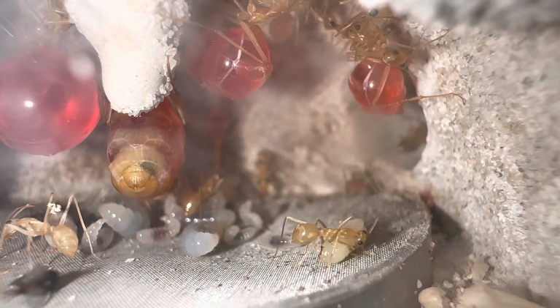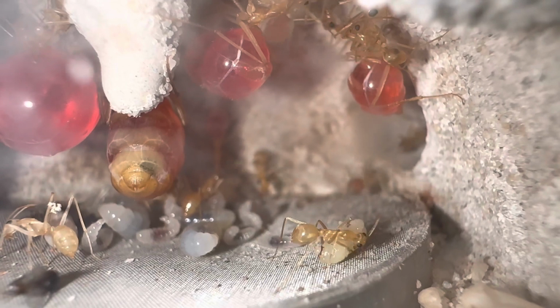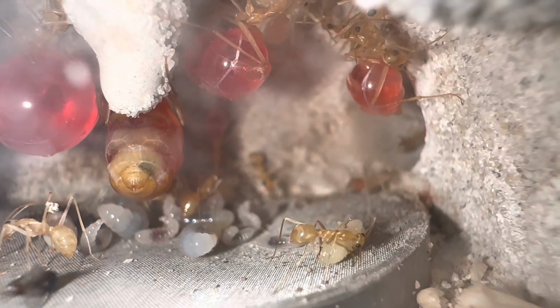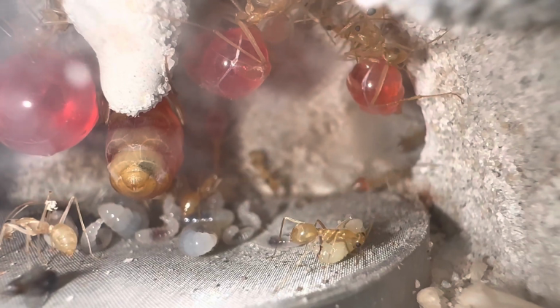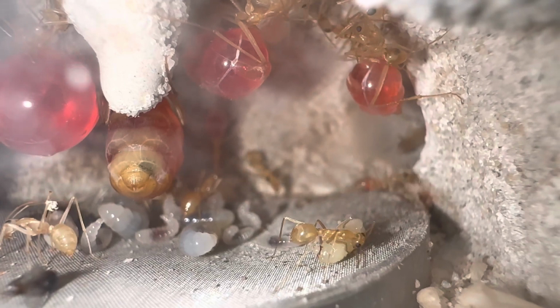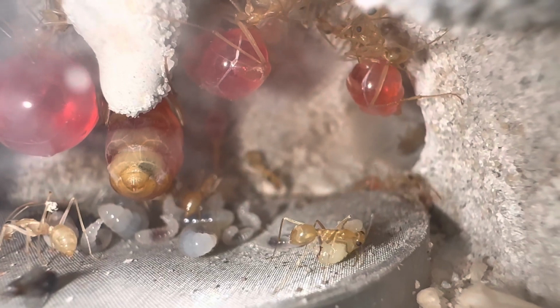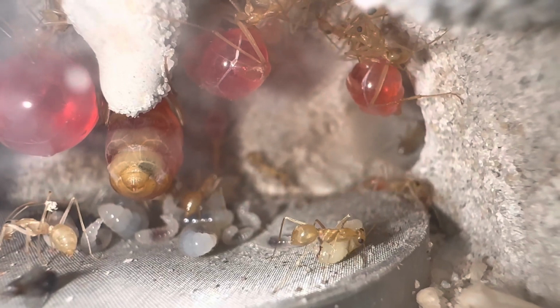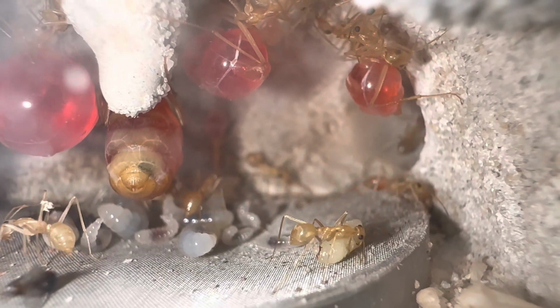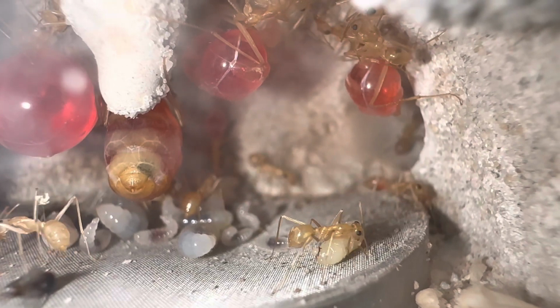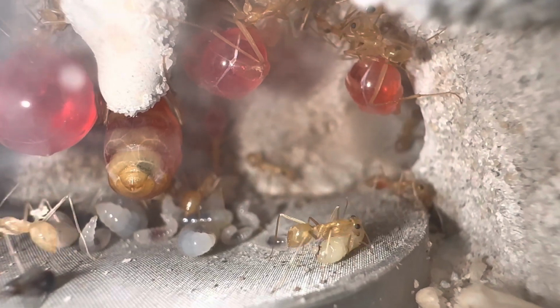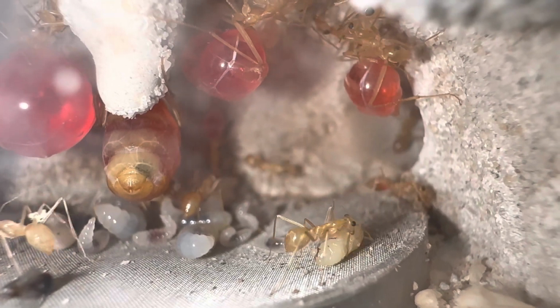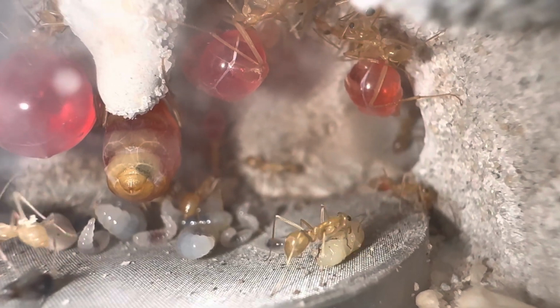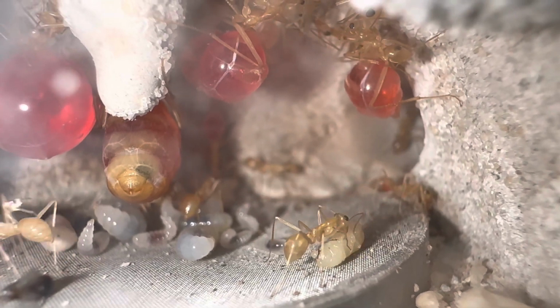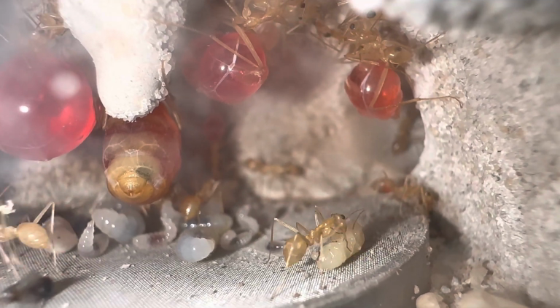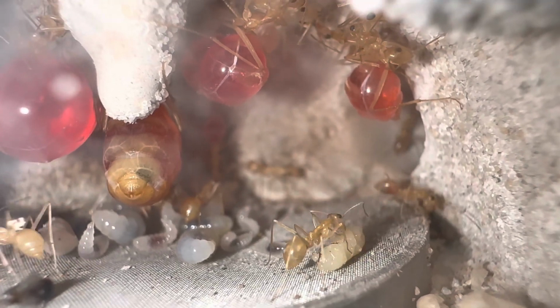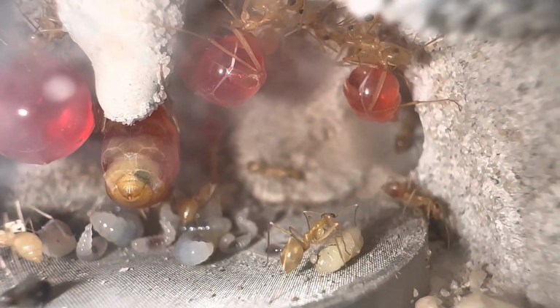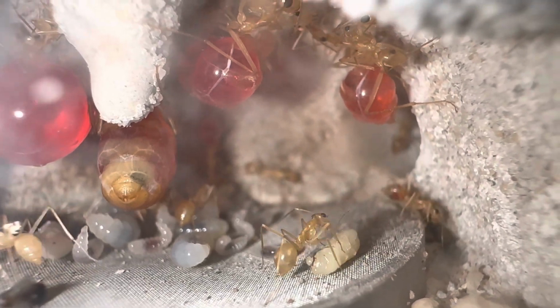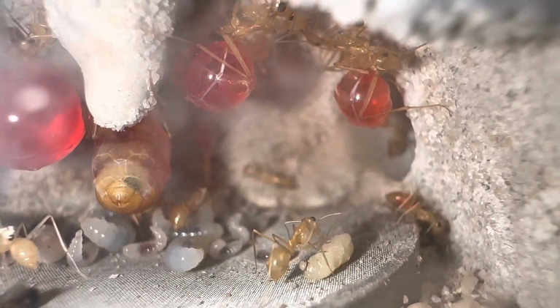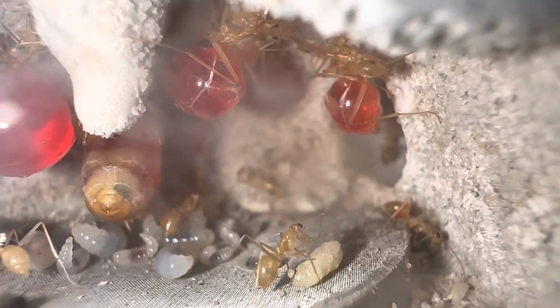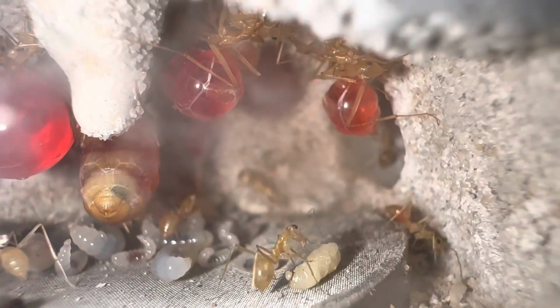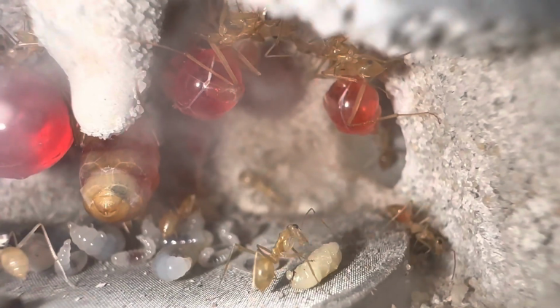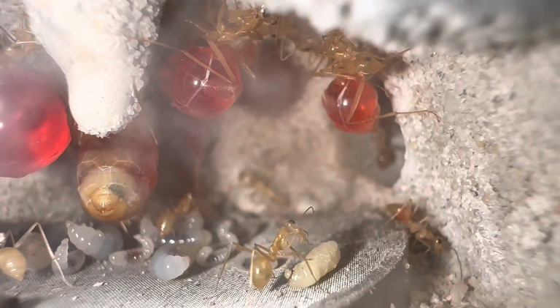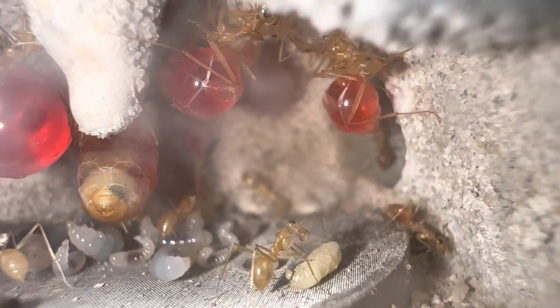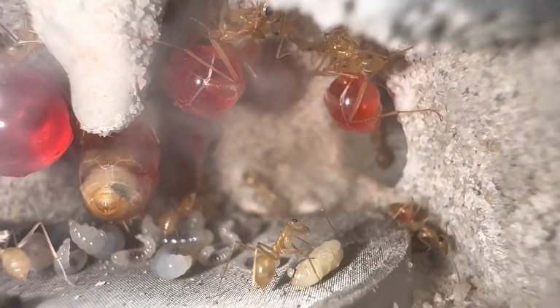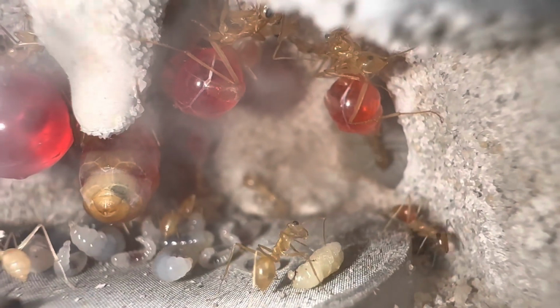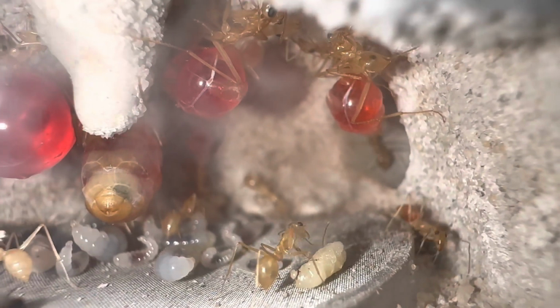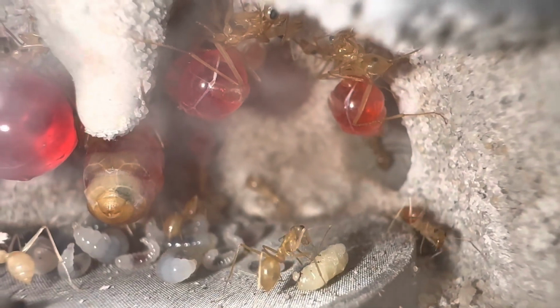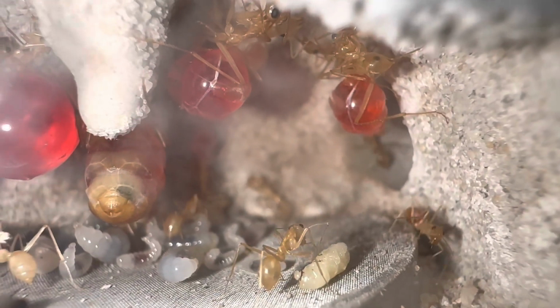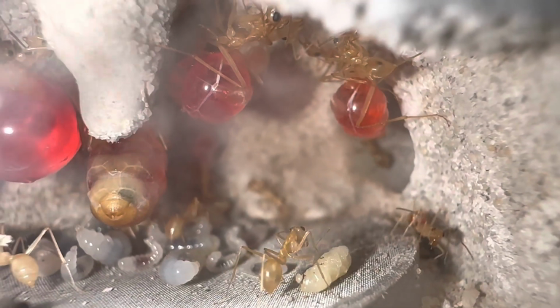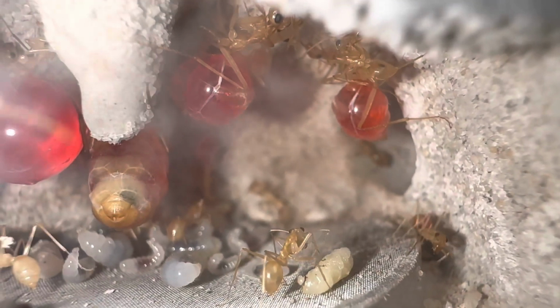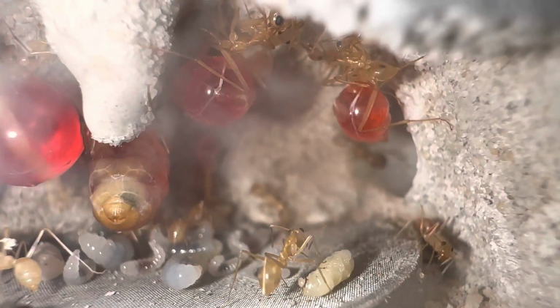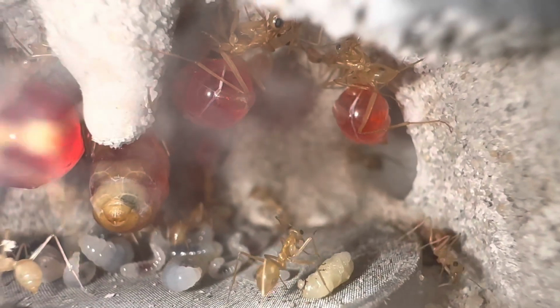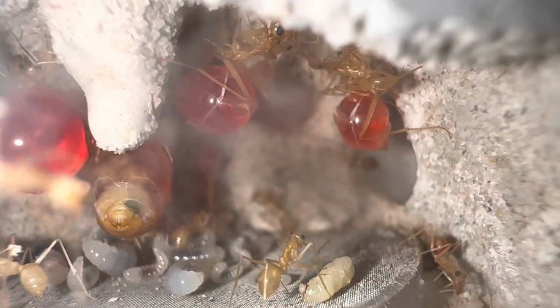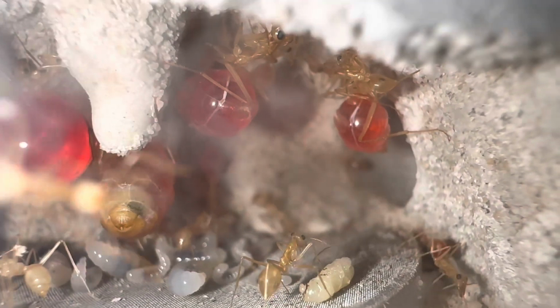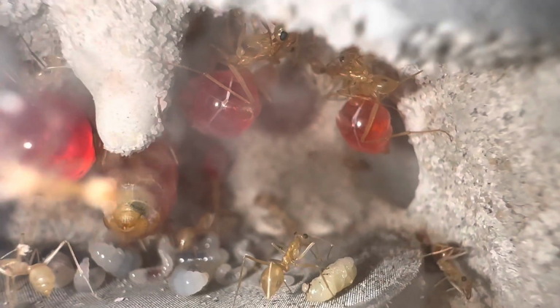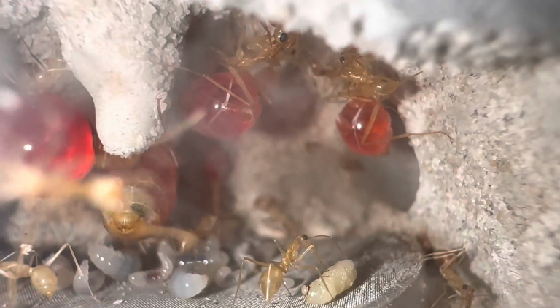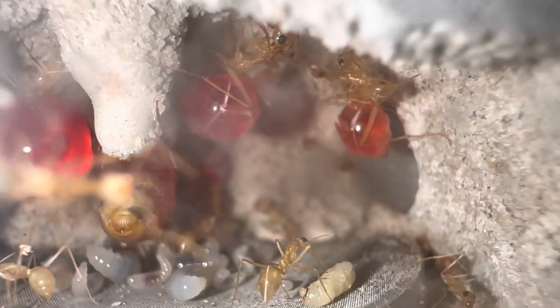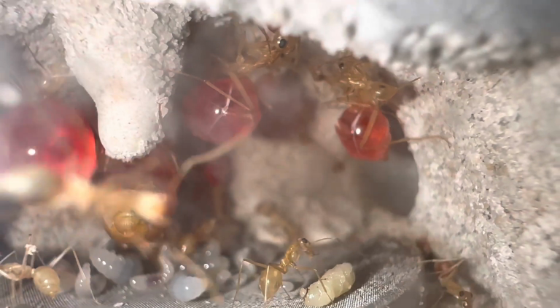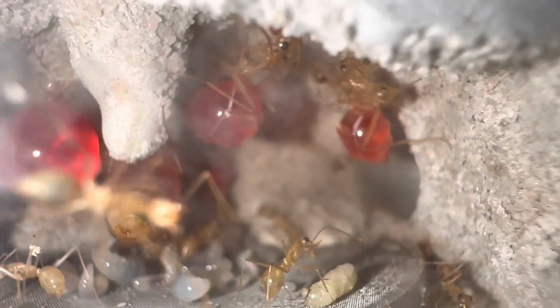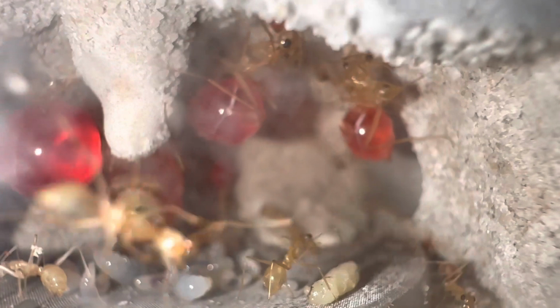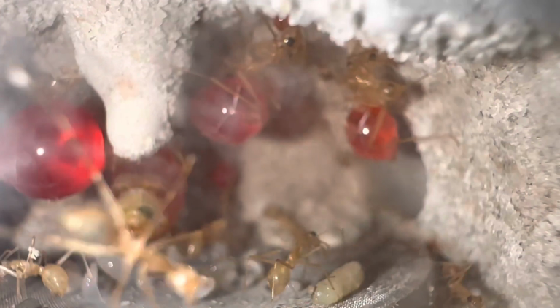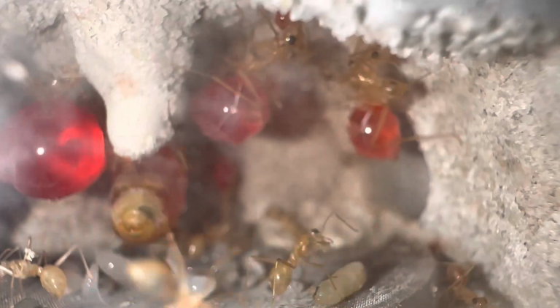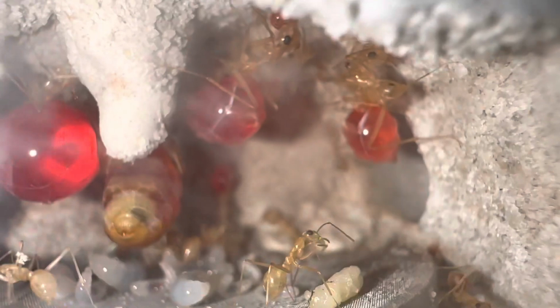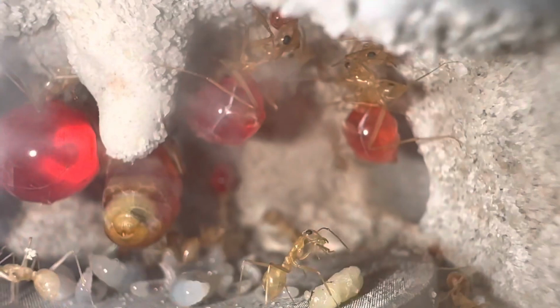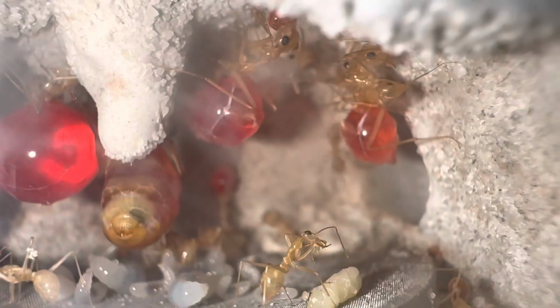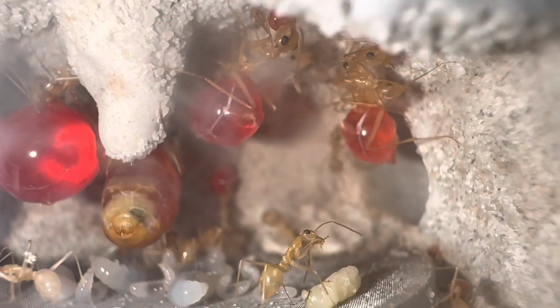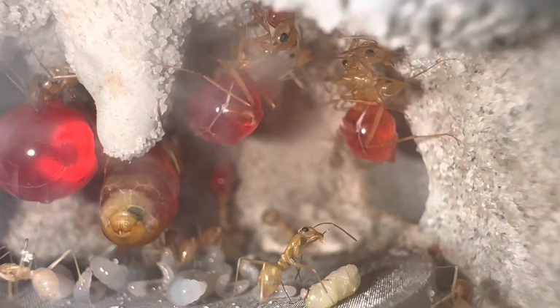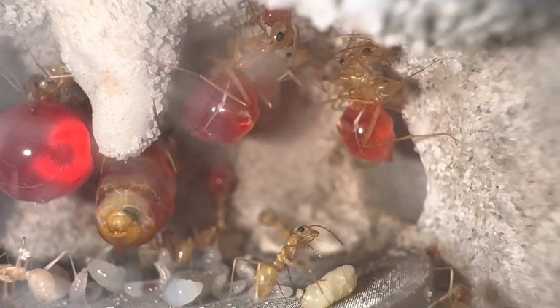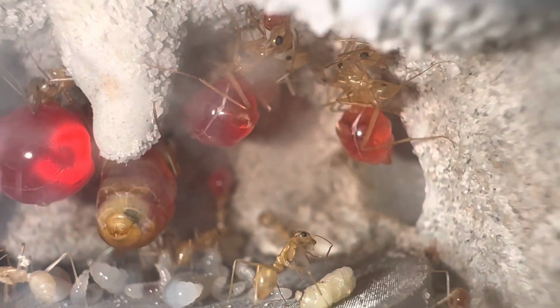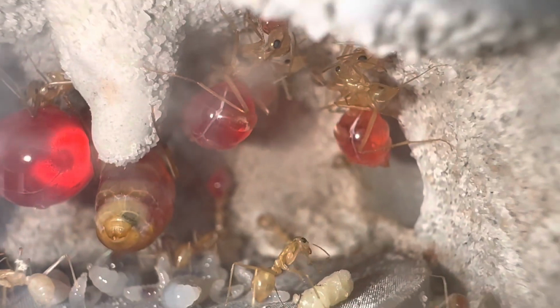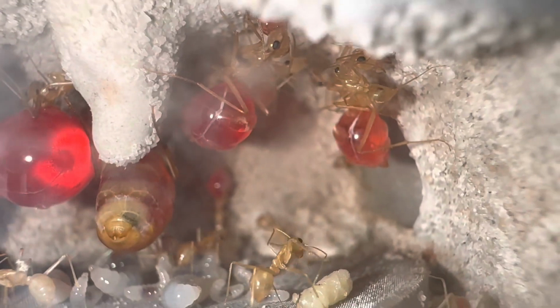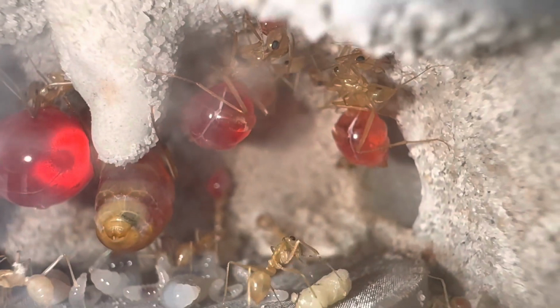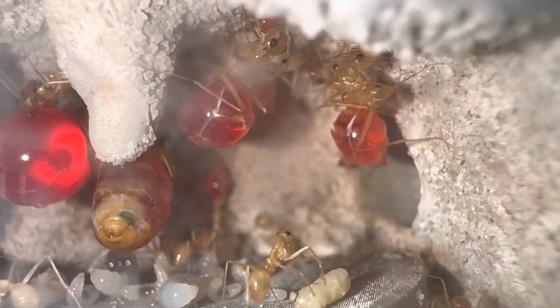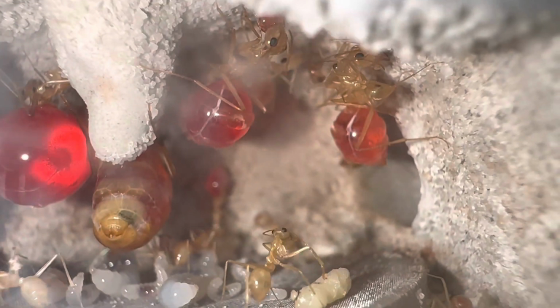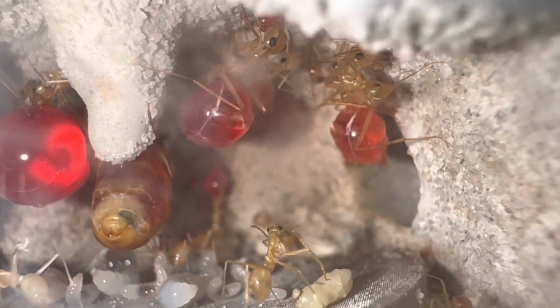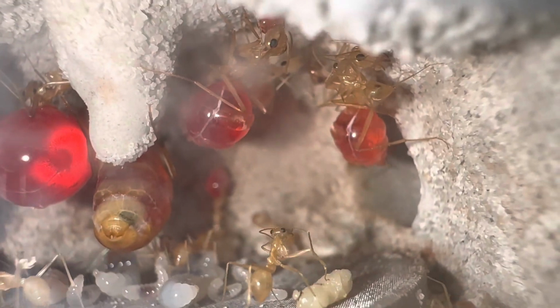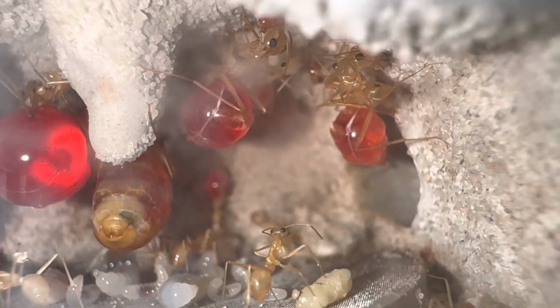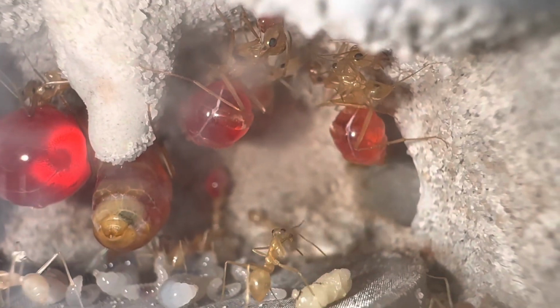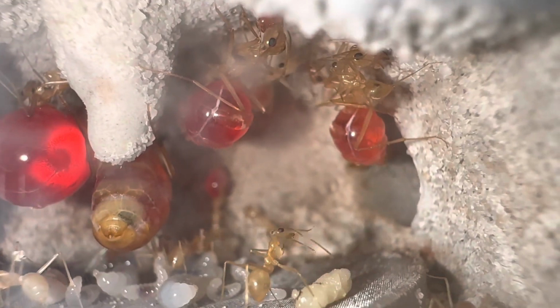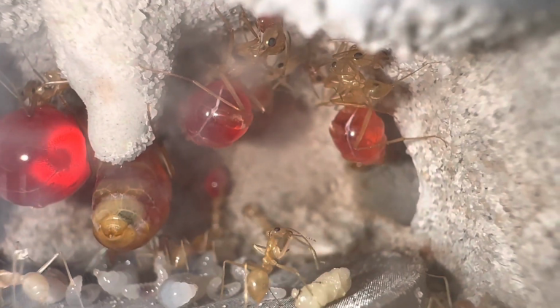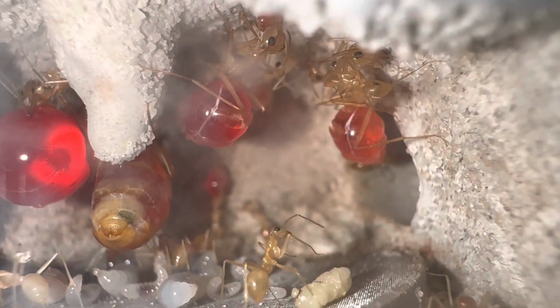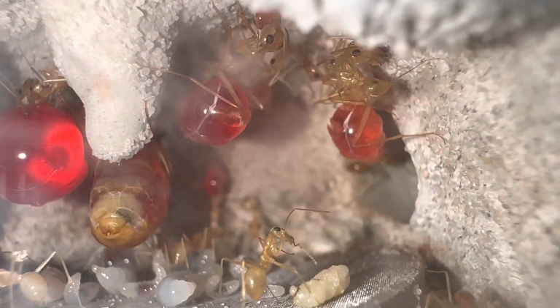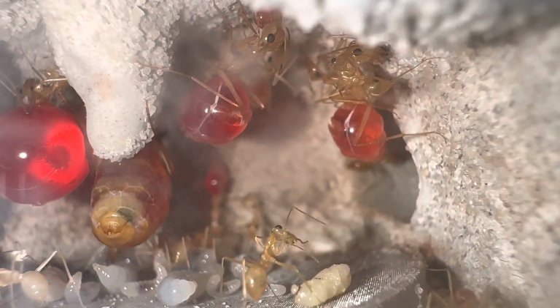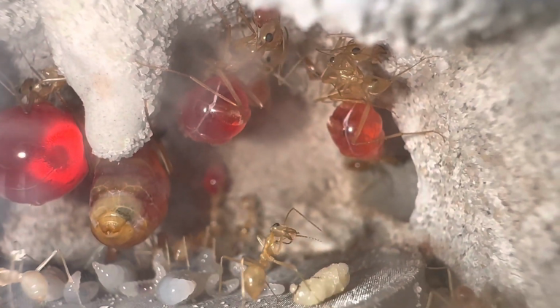Although this species is from a hot, arid environment, it is very important that you have a heat gradient within the nest, which means you must have a cooler side and a warmer side.